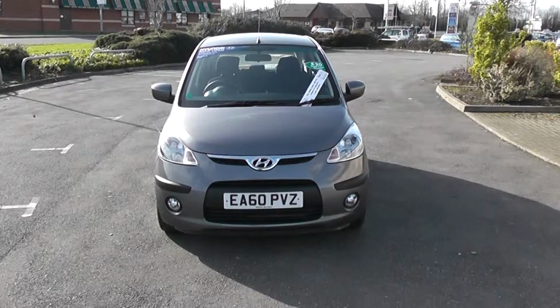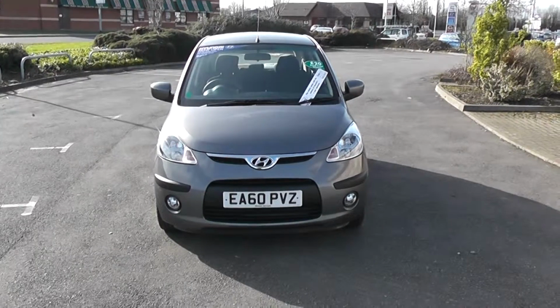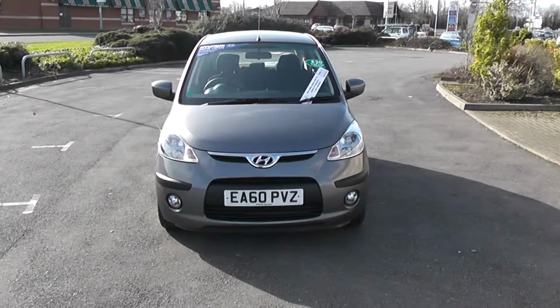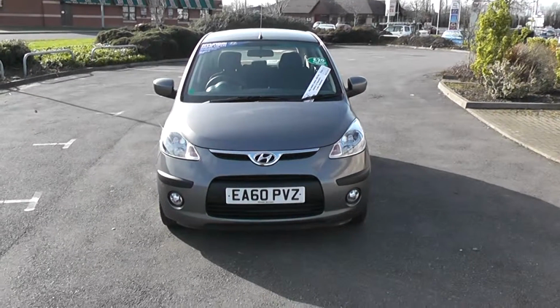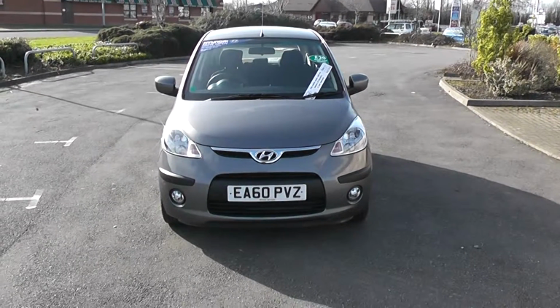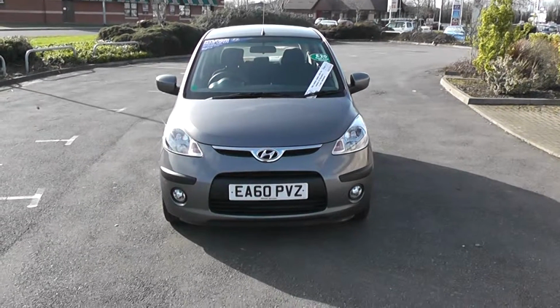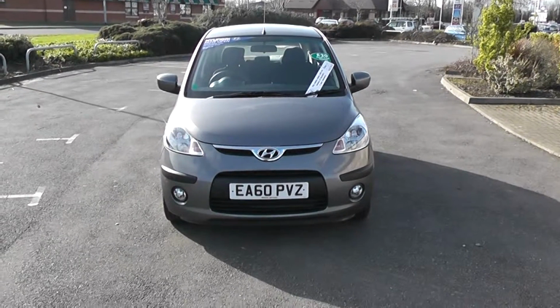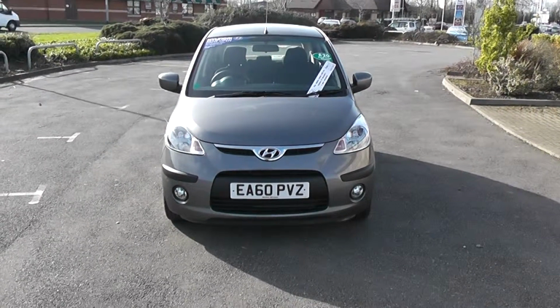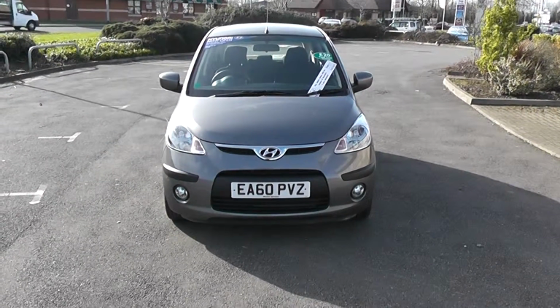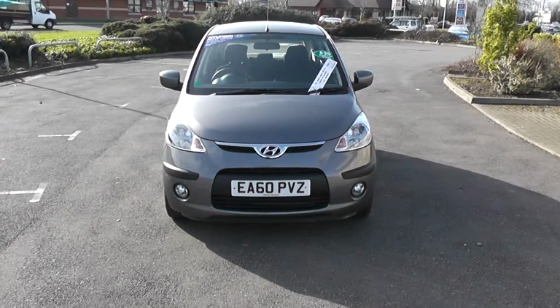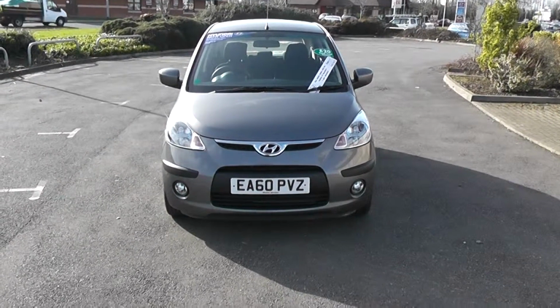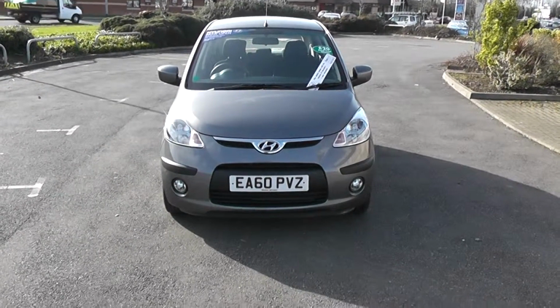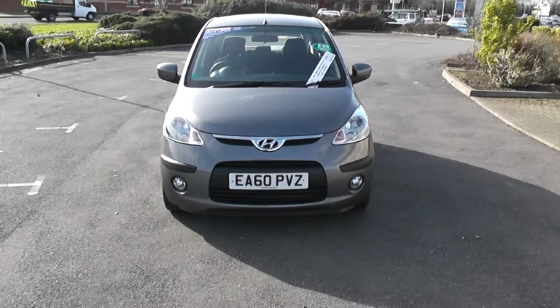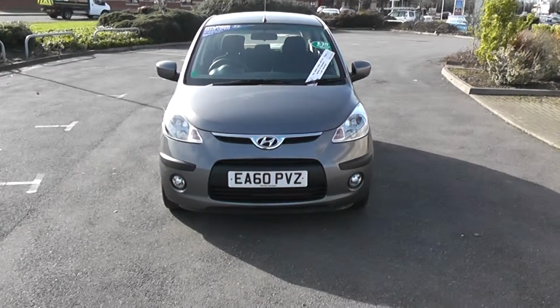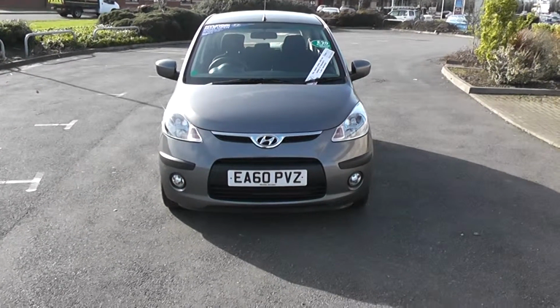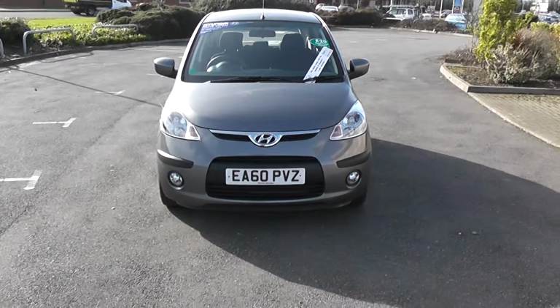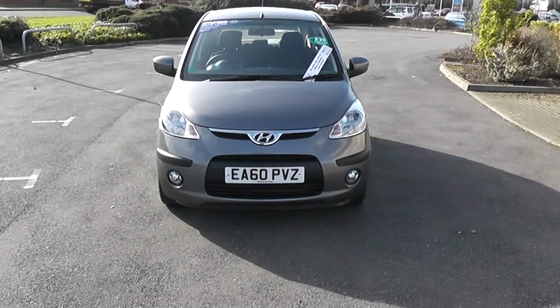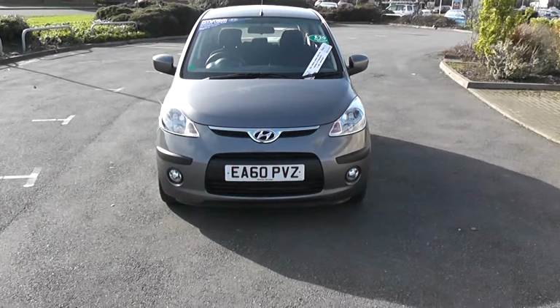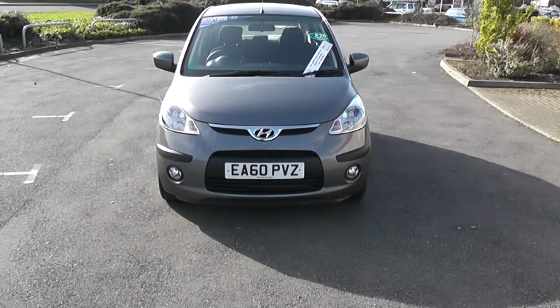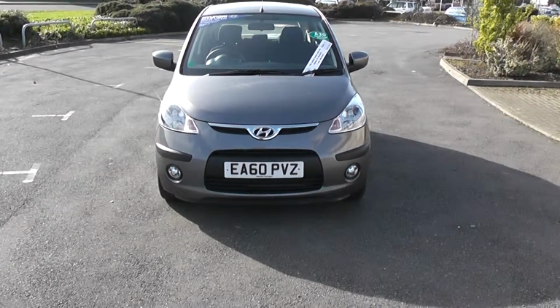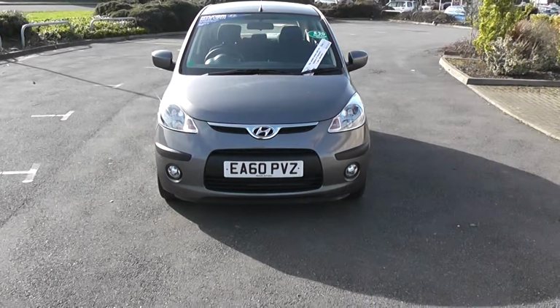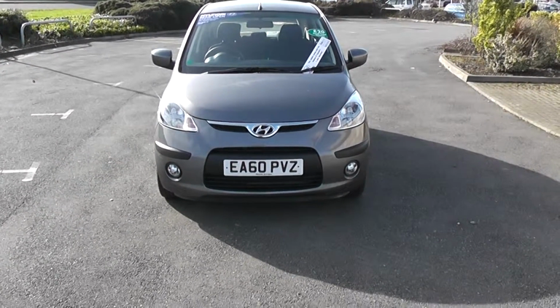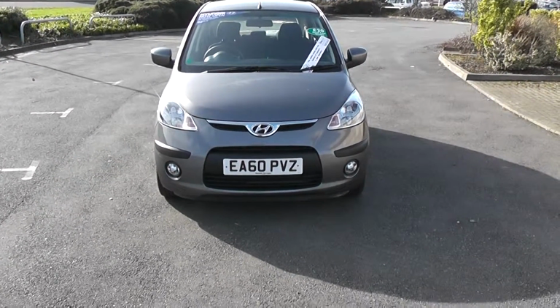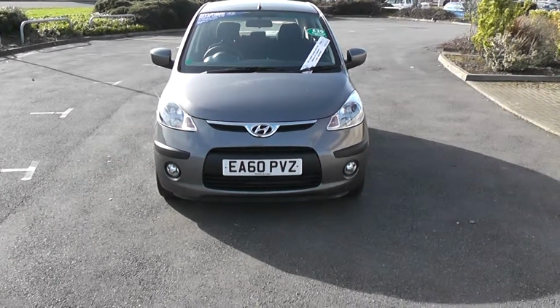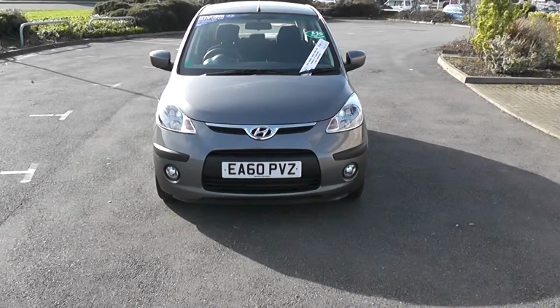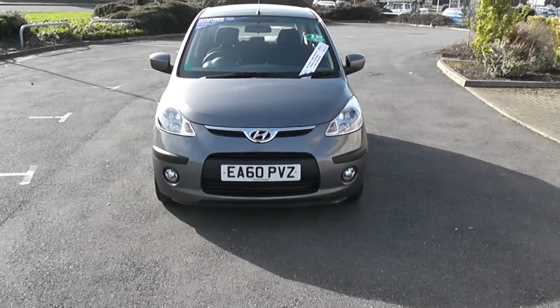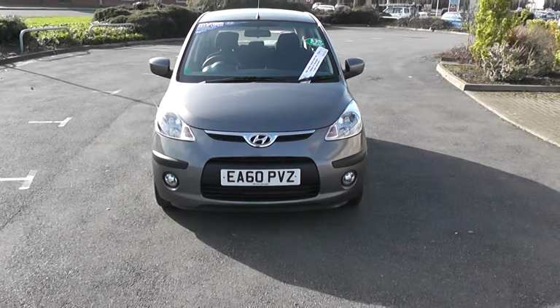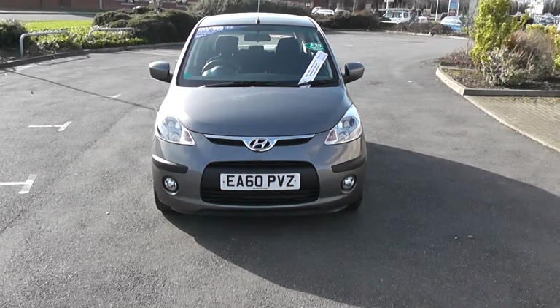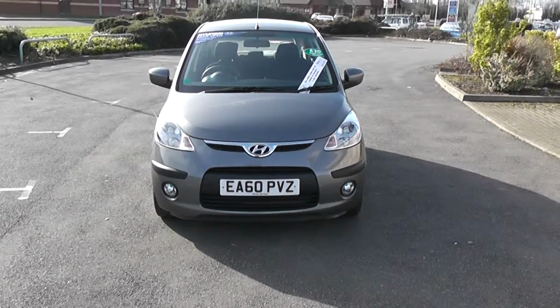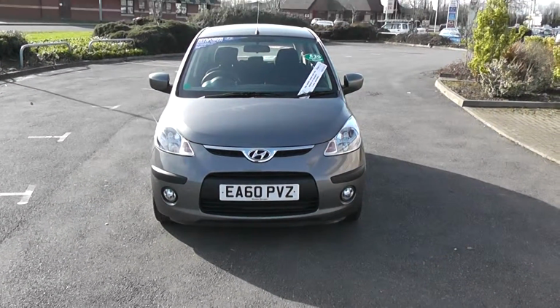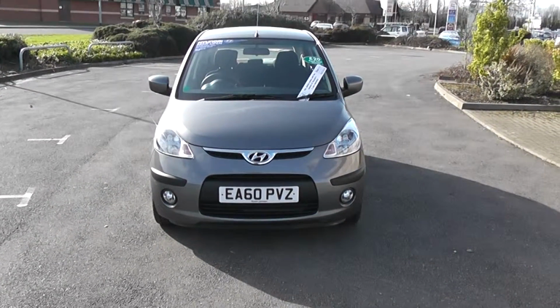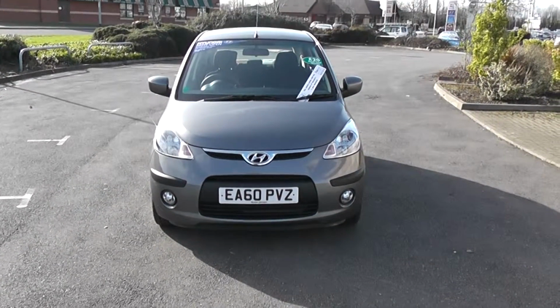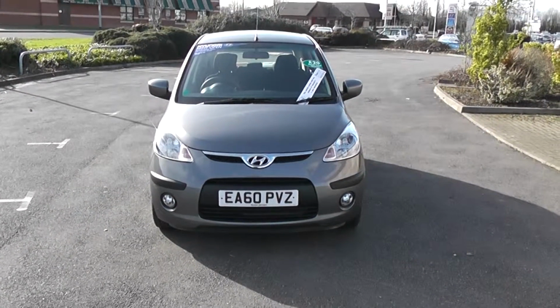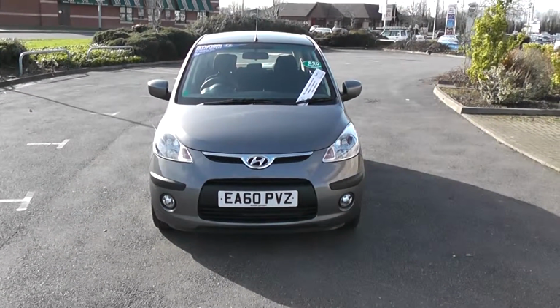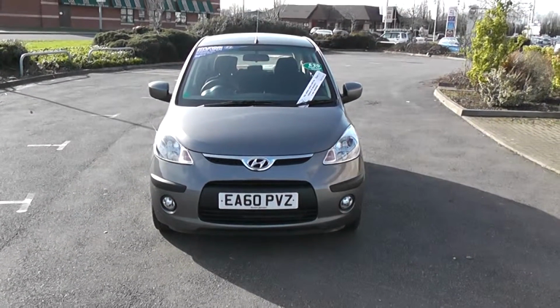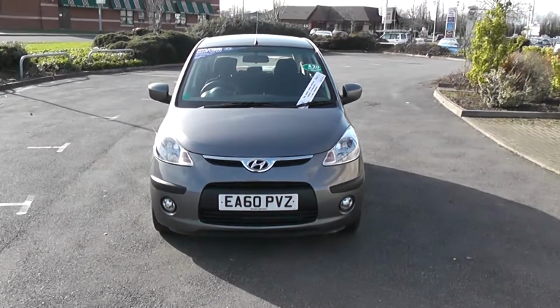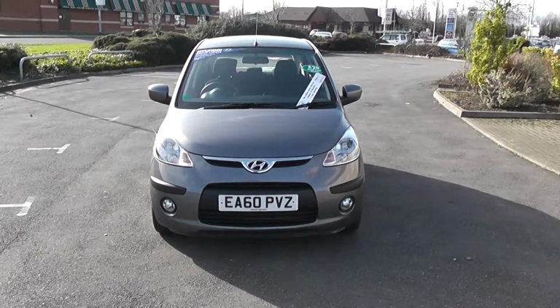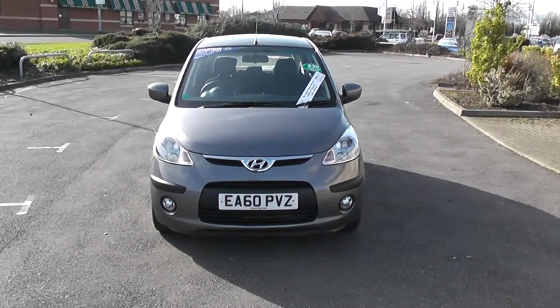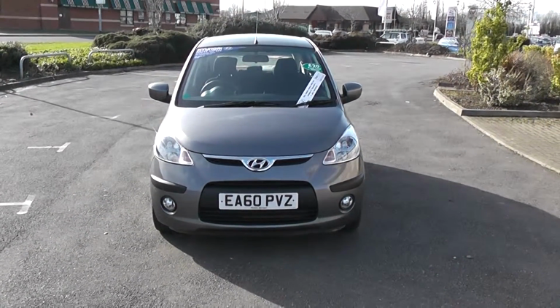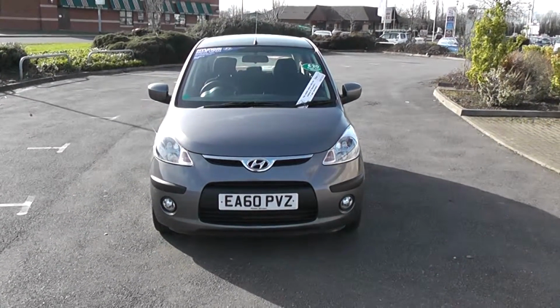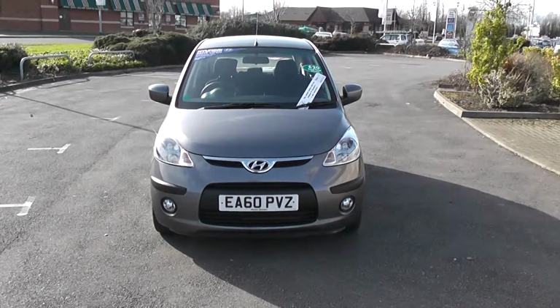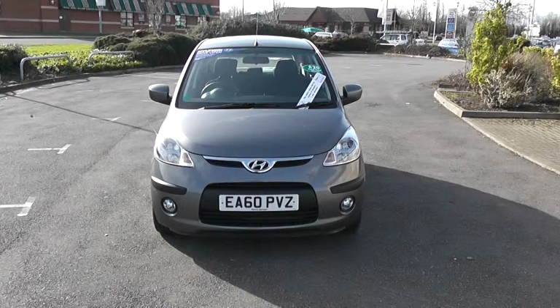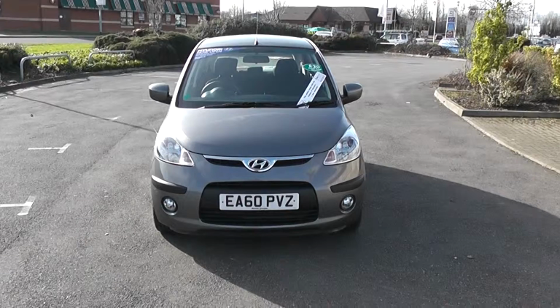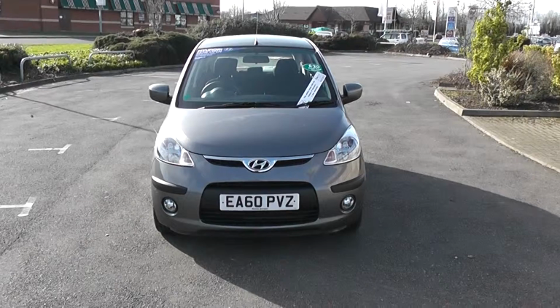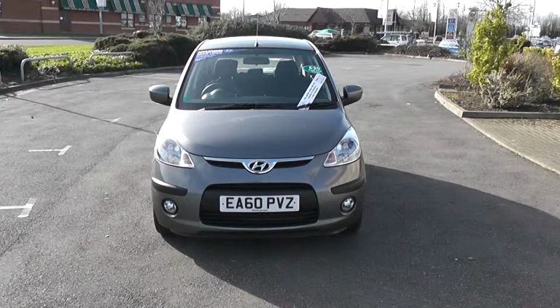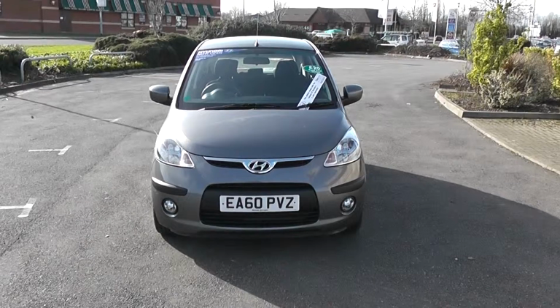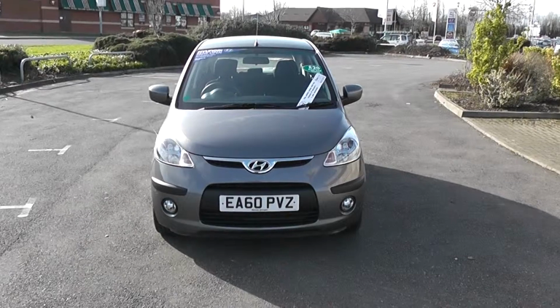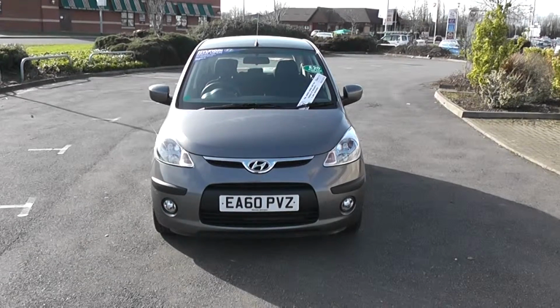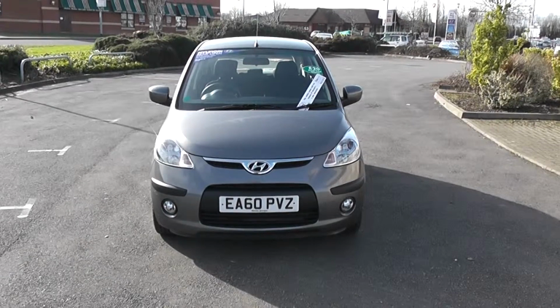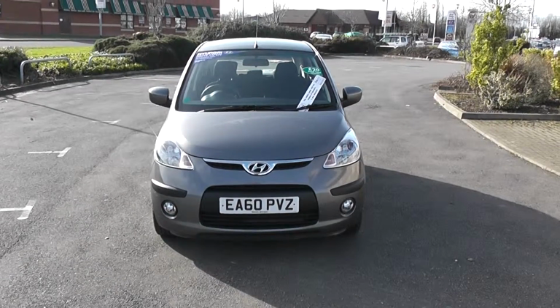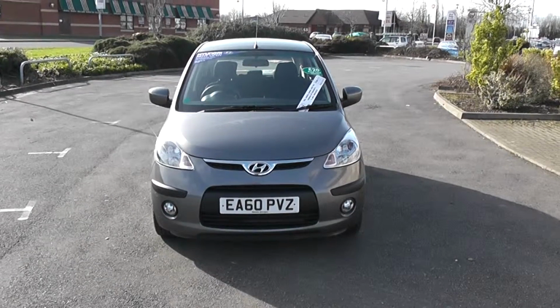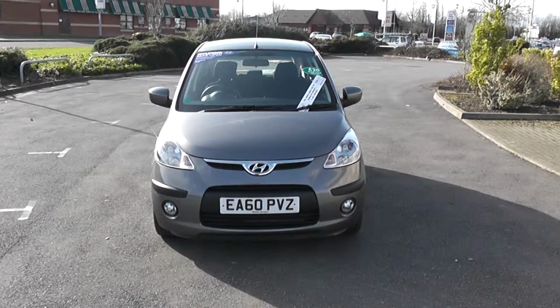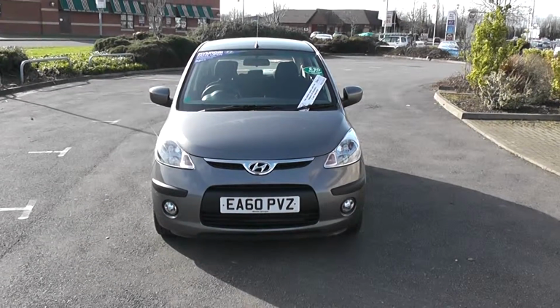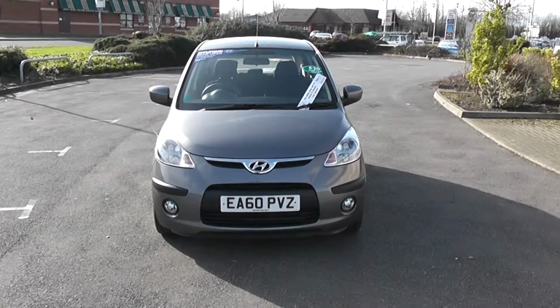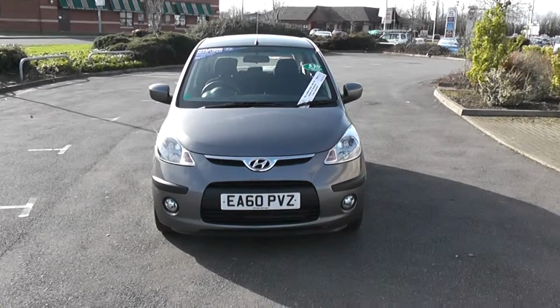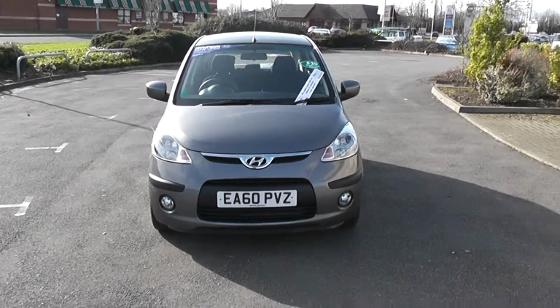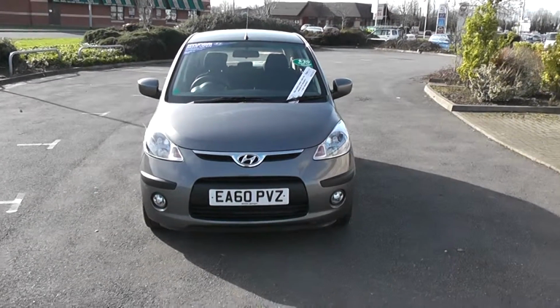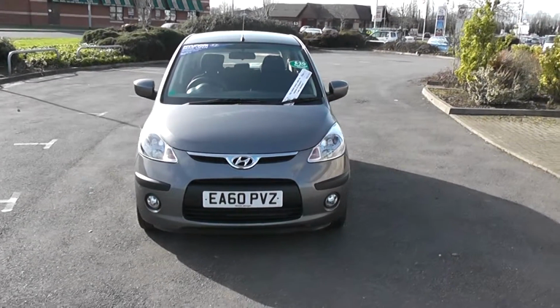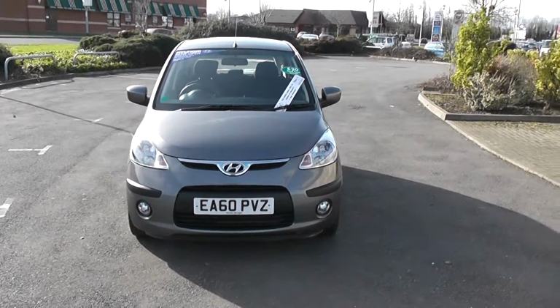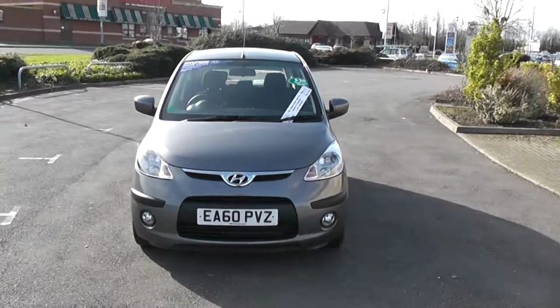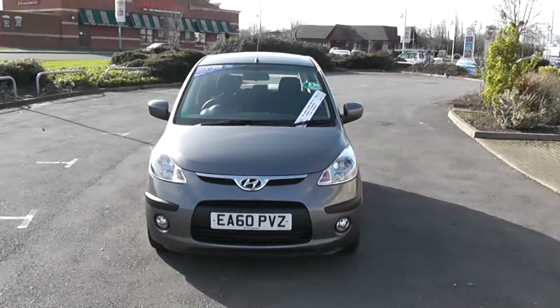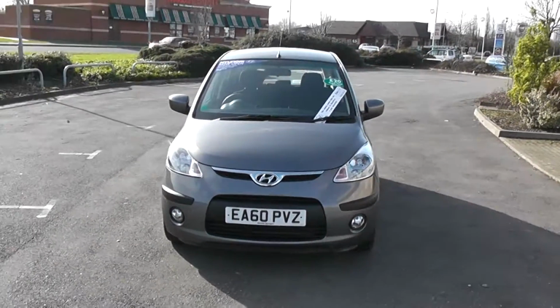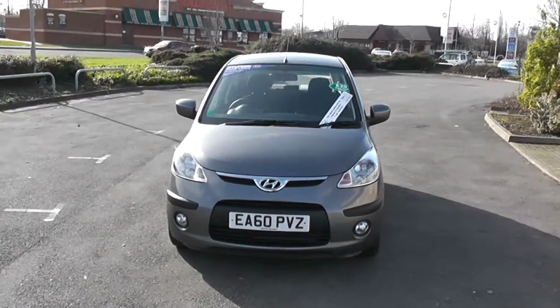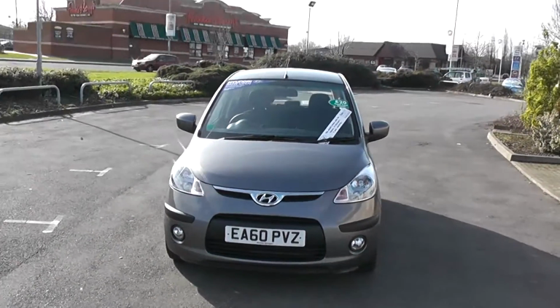Hello, welcome to Wessex Garages. This is our Hyundai i10 Comfort 1.2, which is very popular.